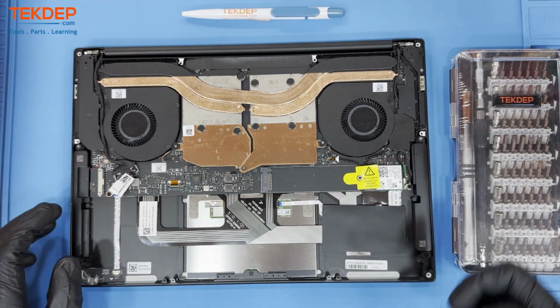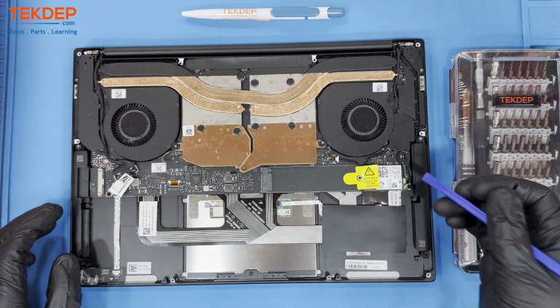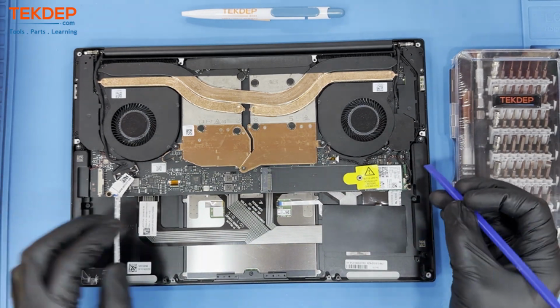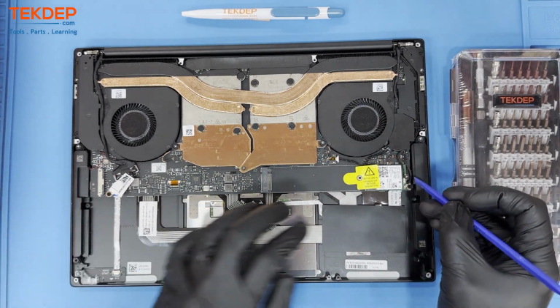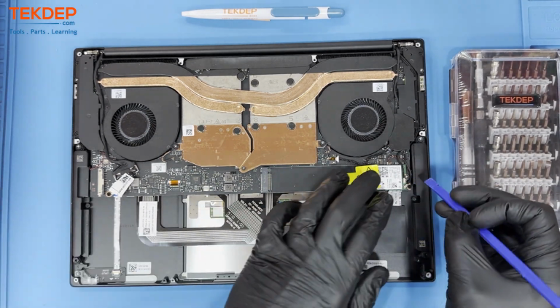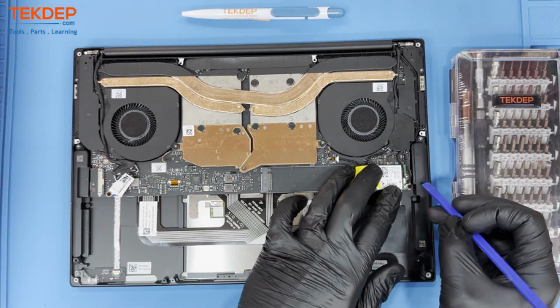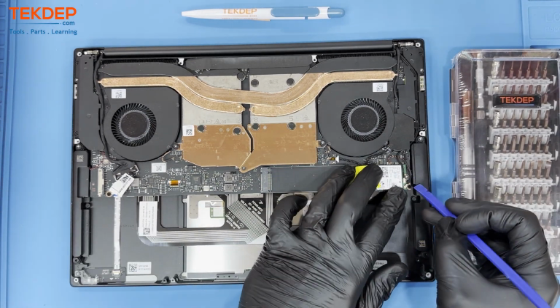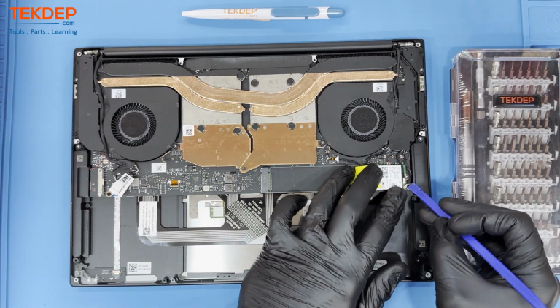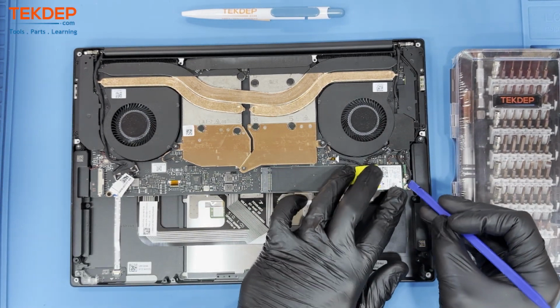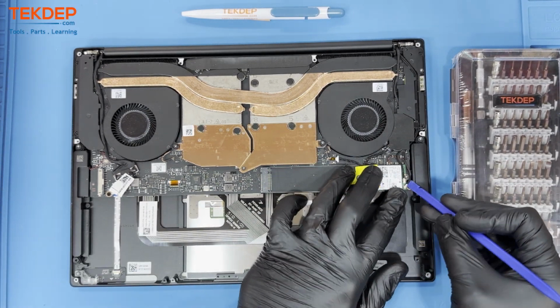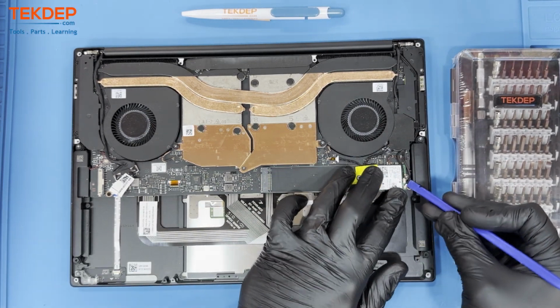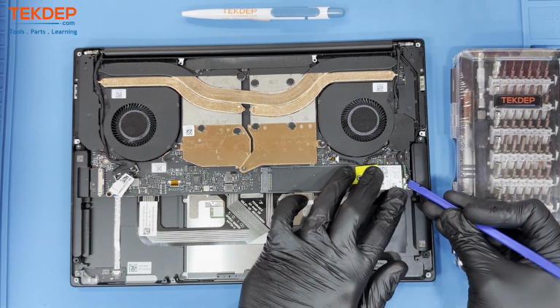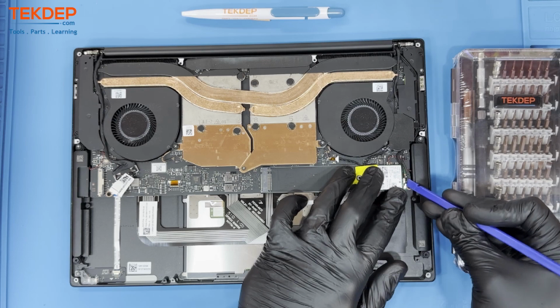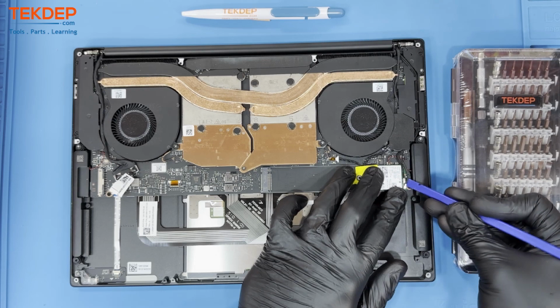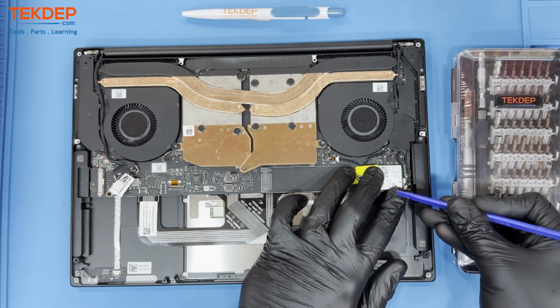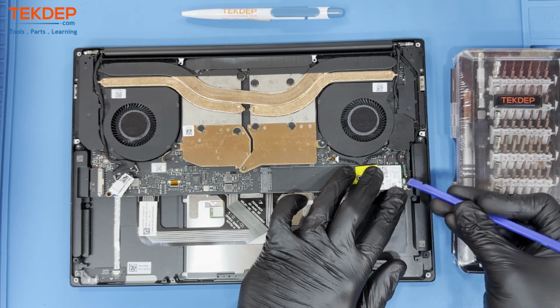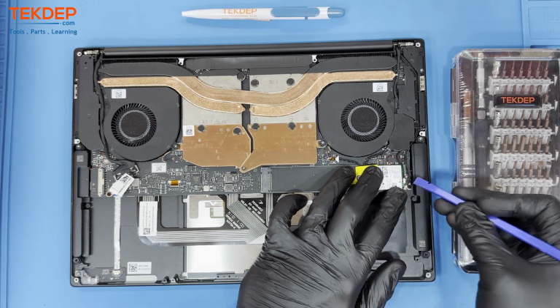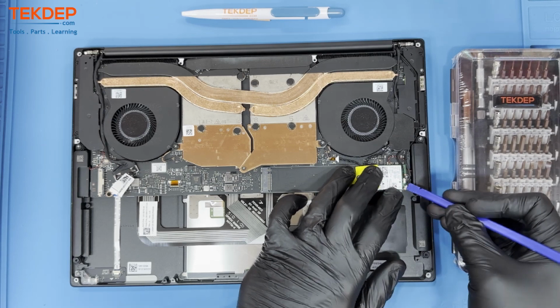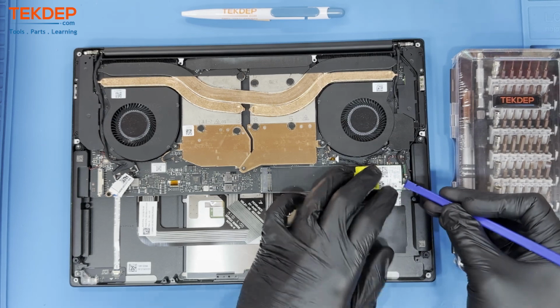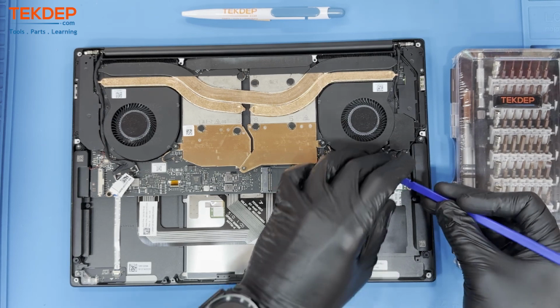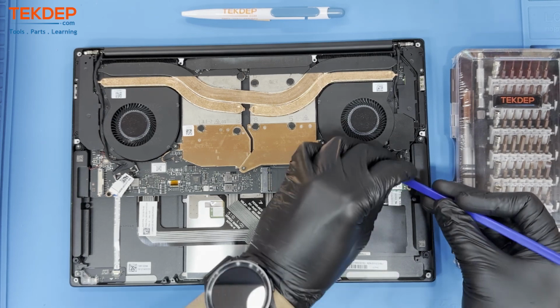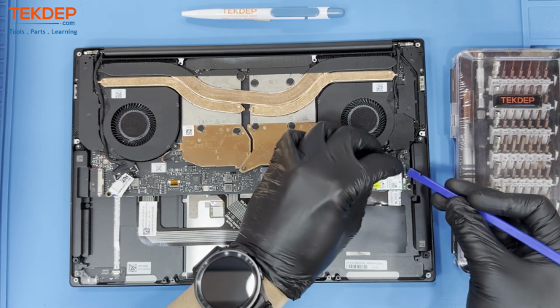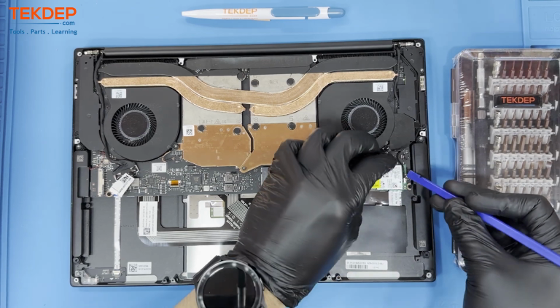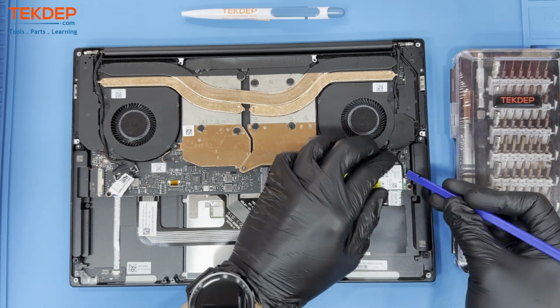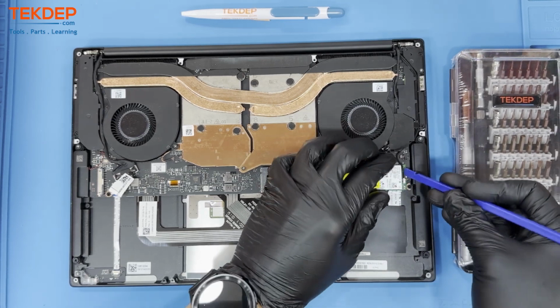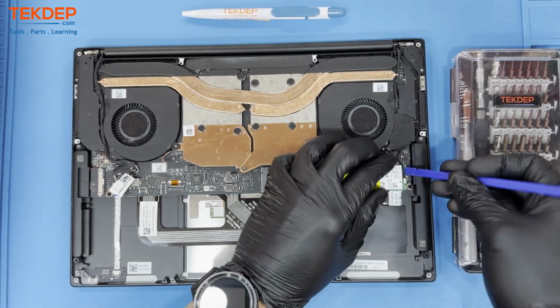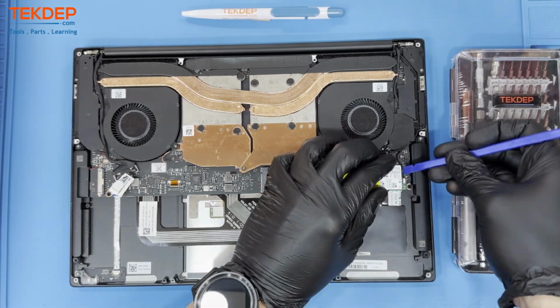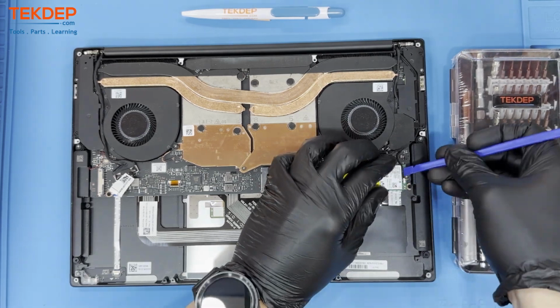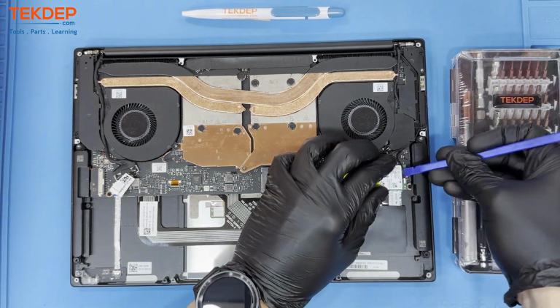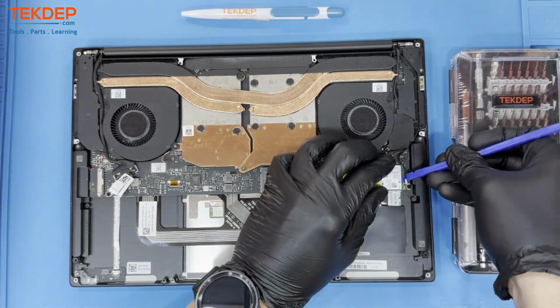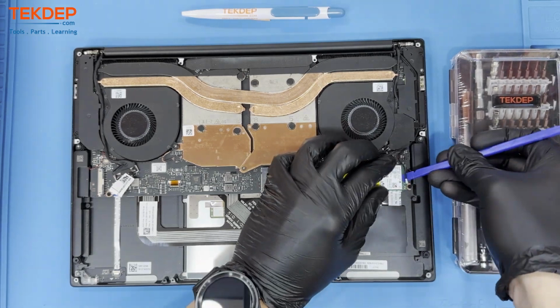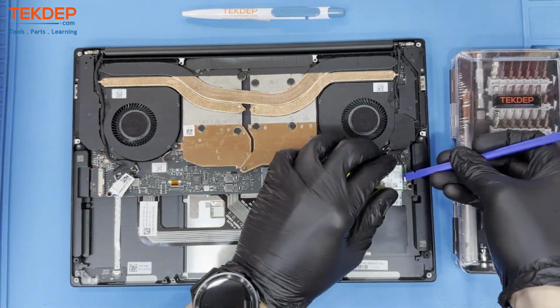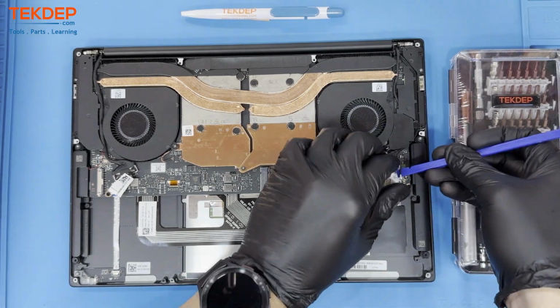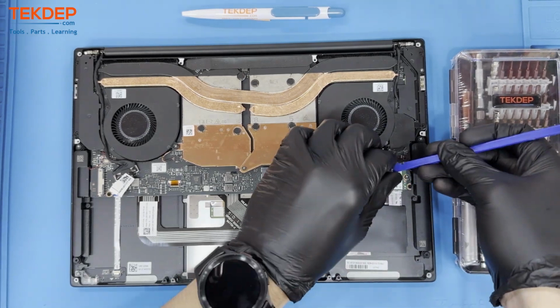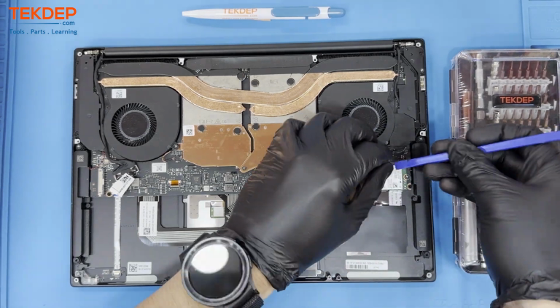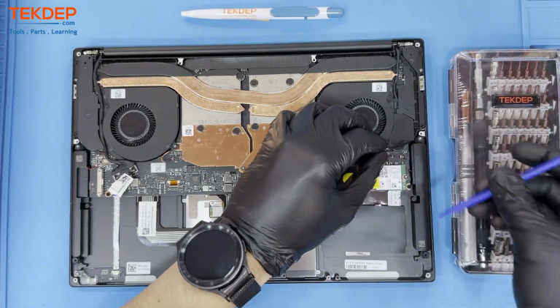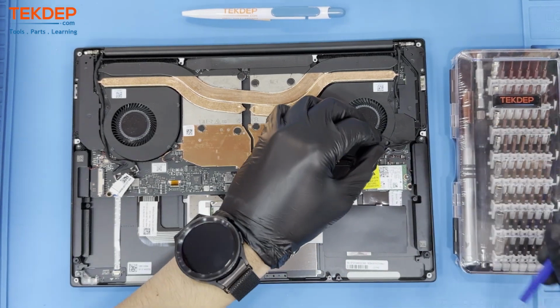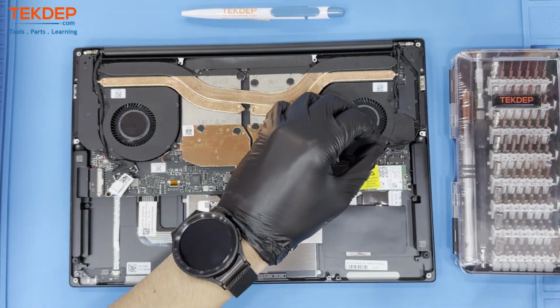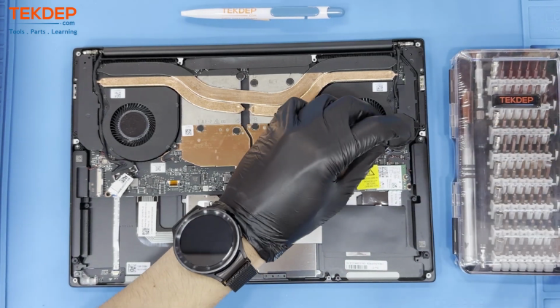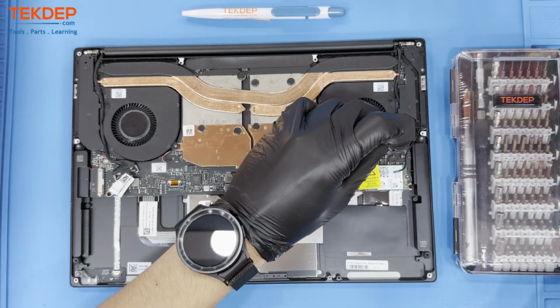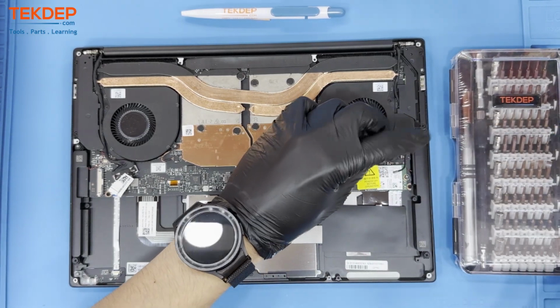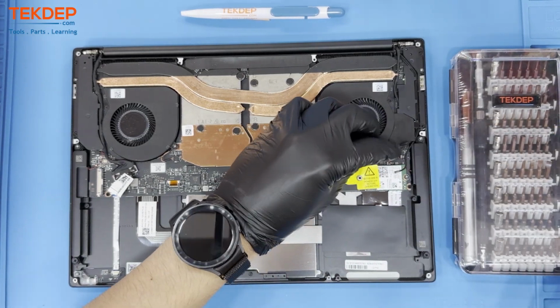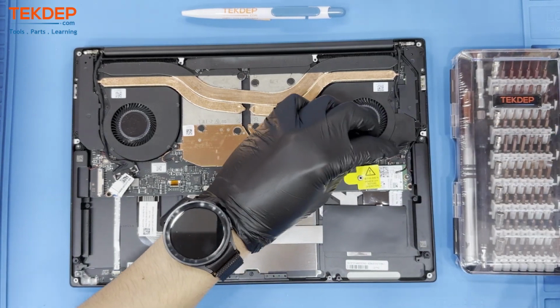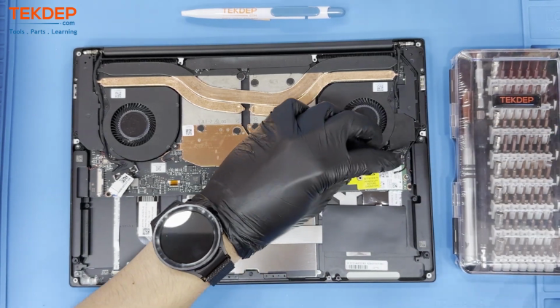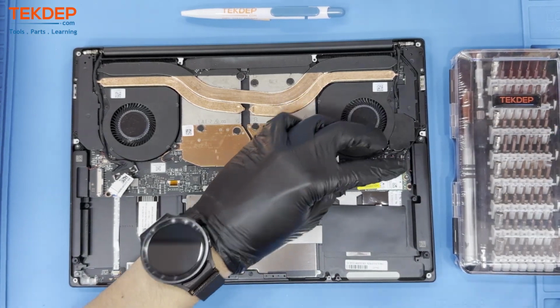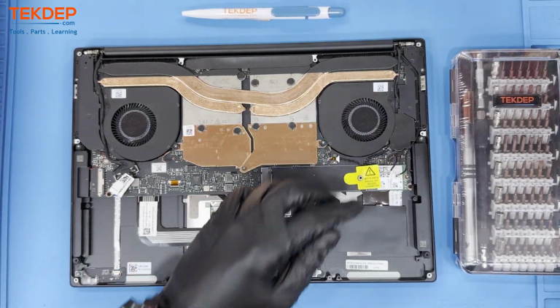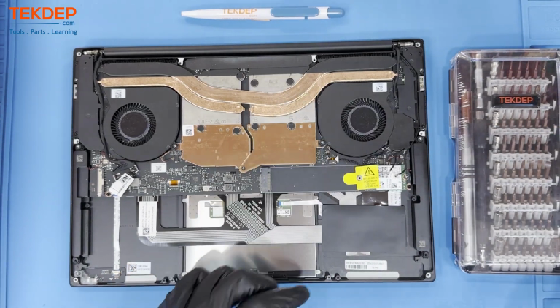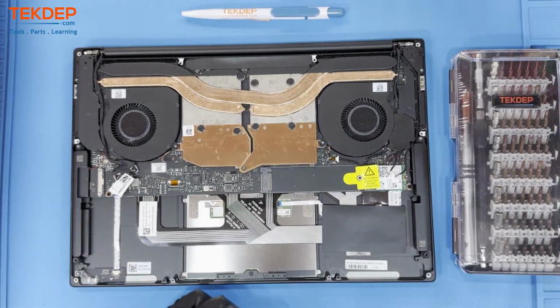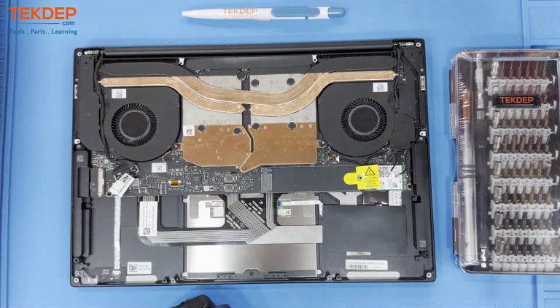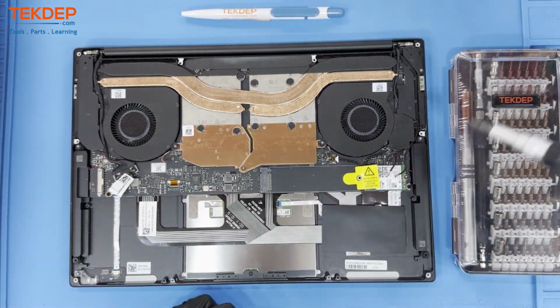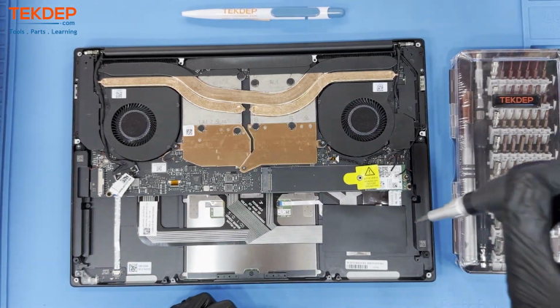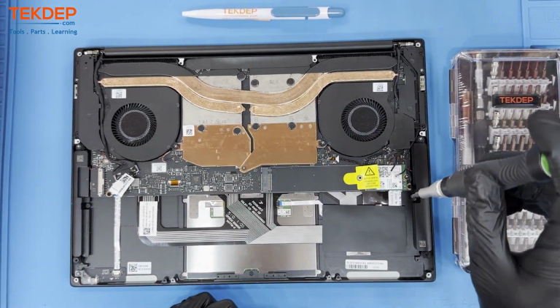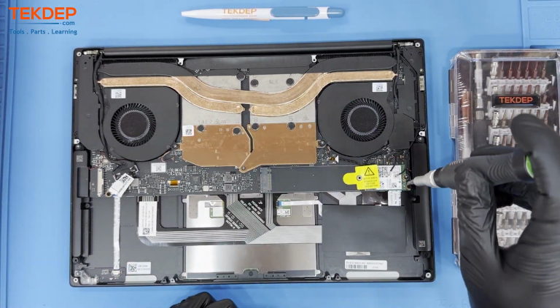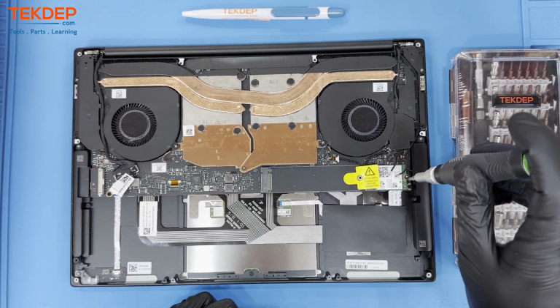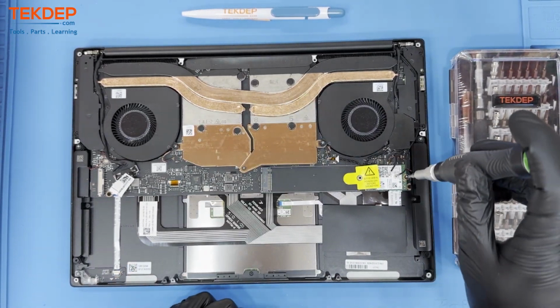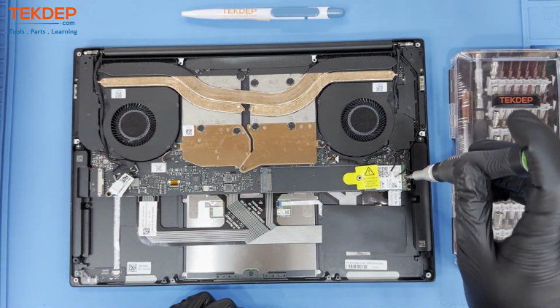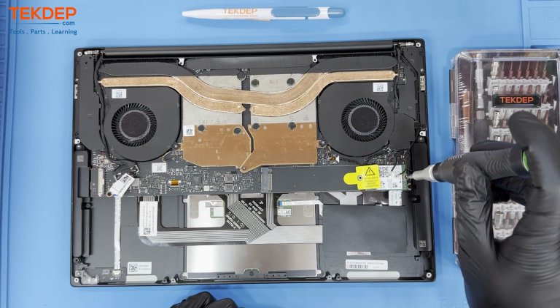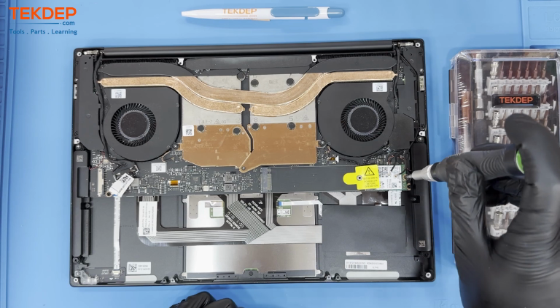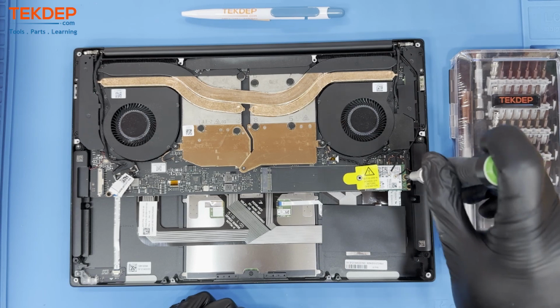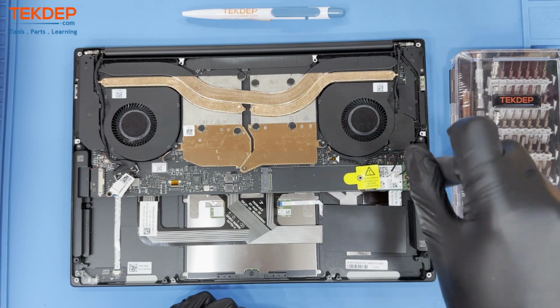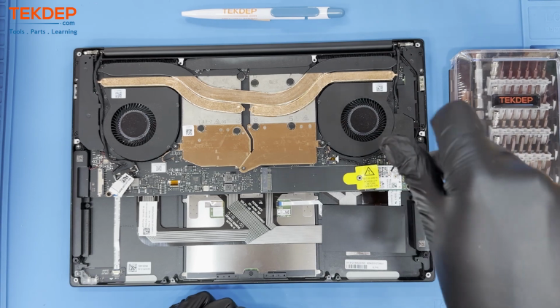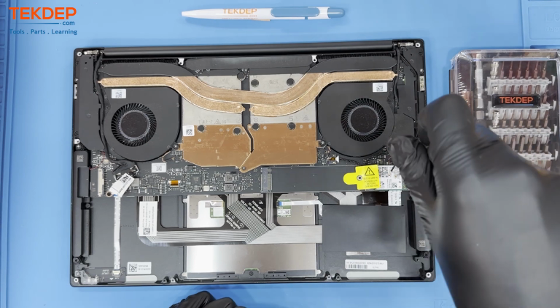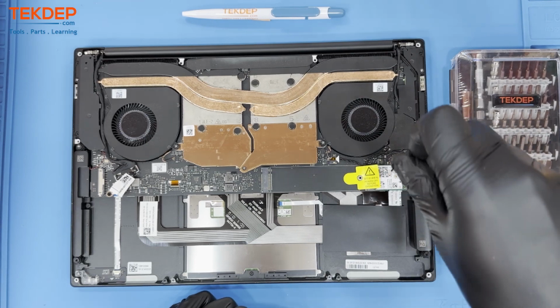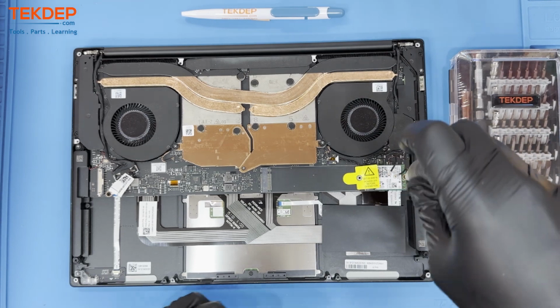Next, we must unplug the Wi-Fi antennas from the Wi-Fi card. Unscrew the Wi-Fi card, then slide it out of its slot.